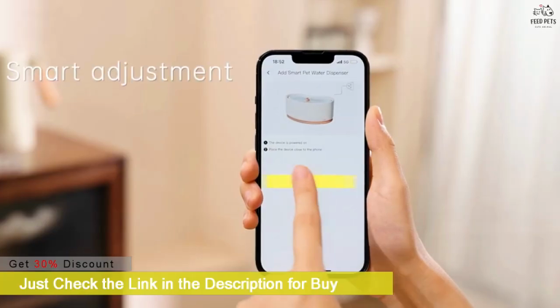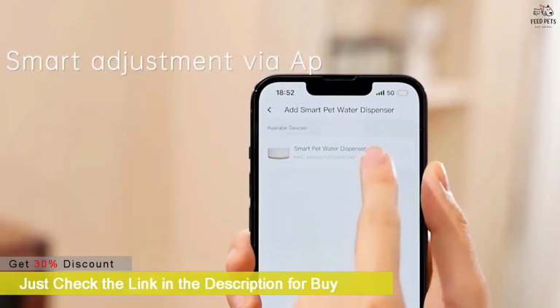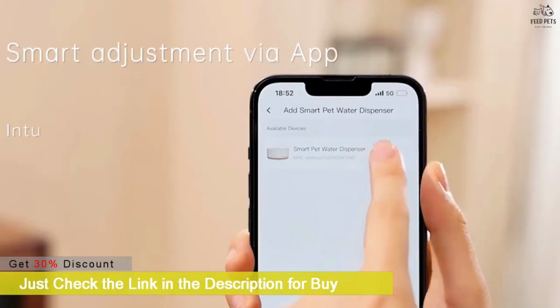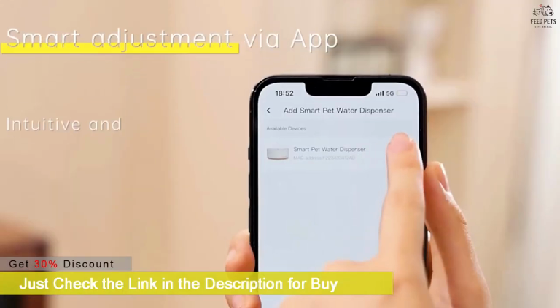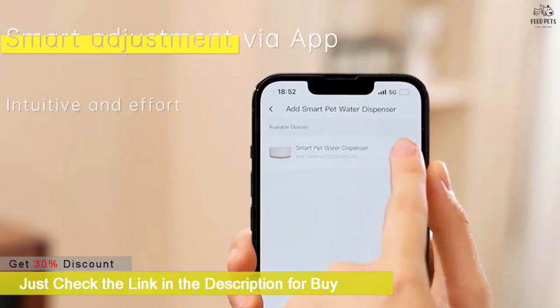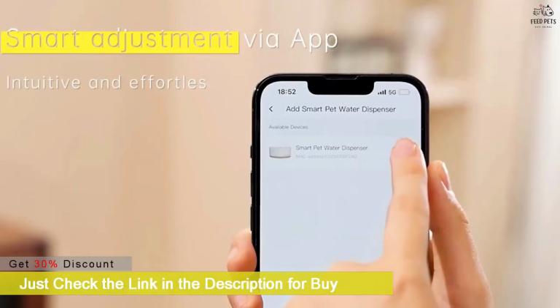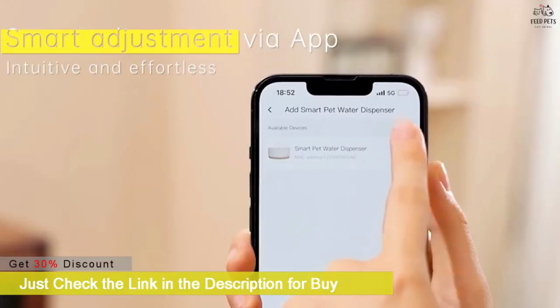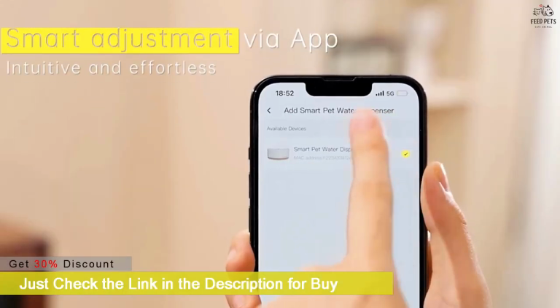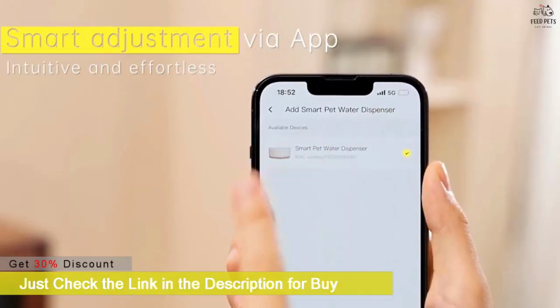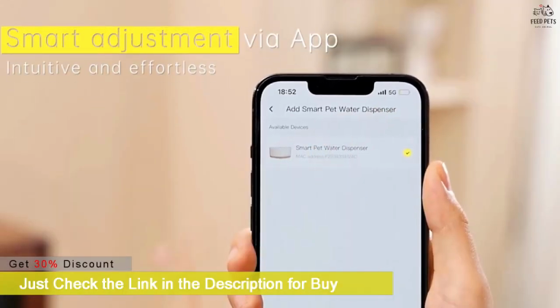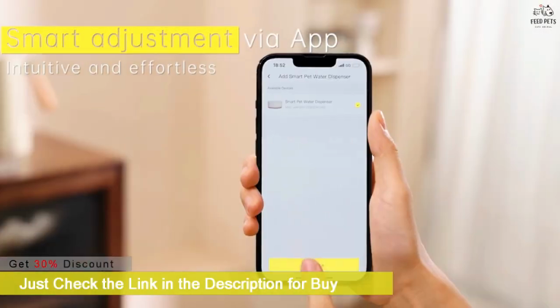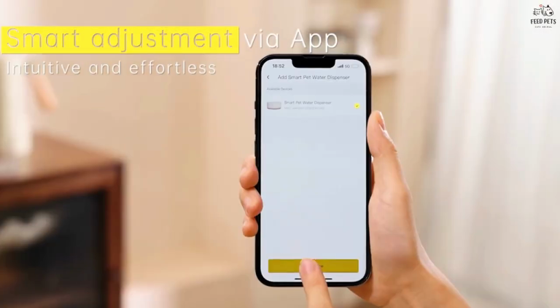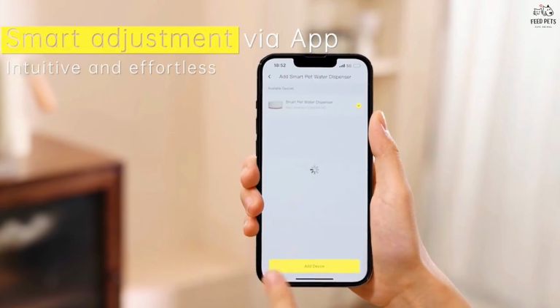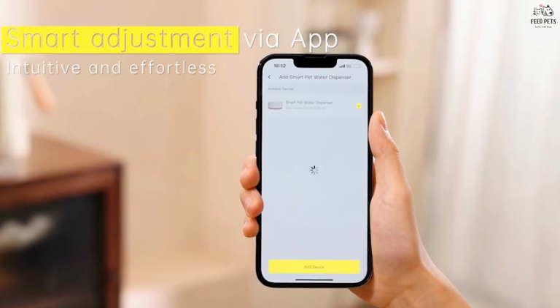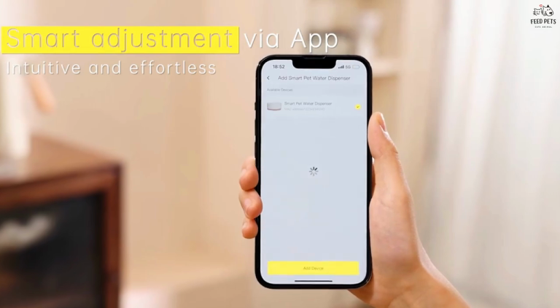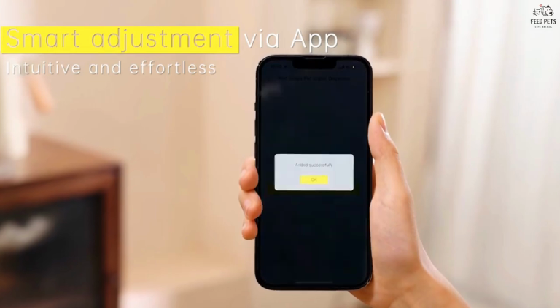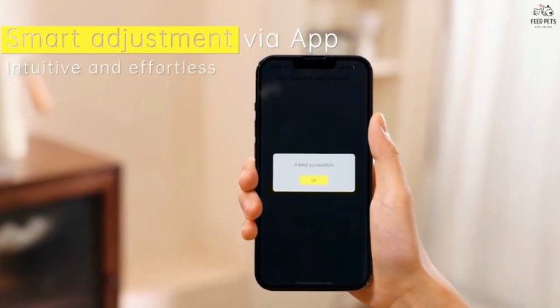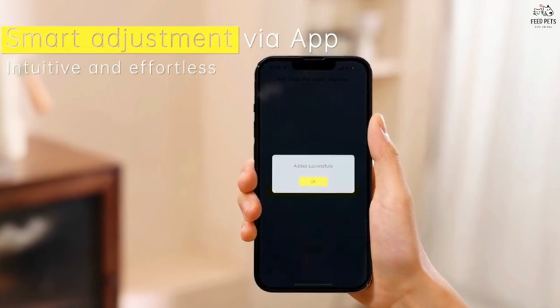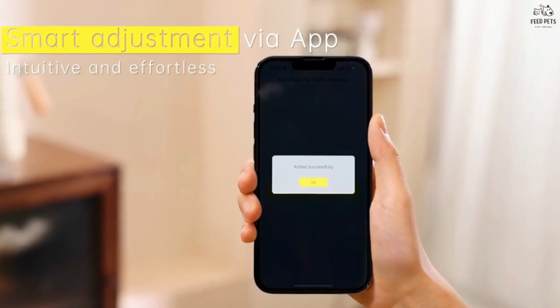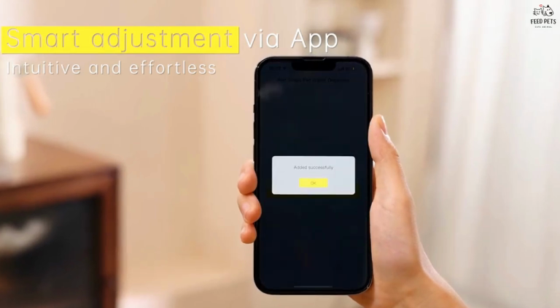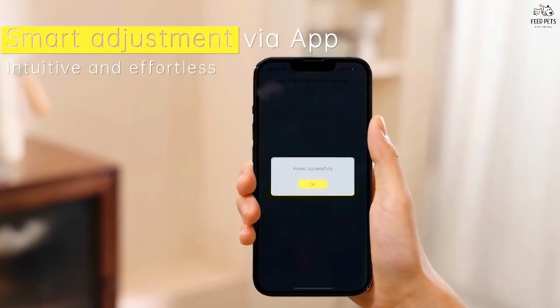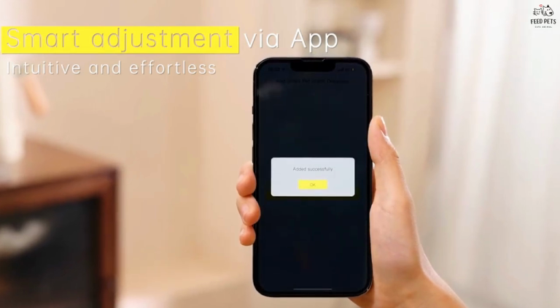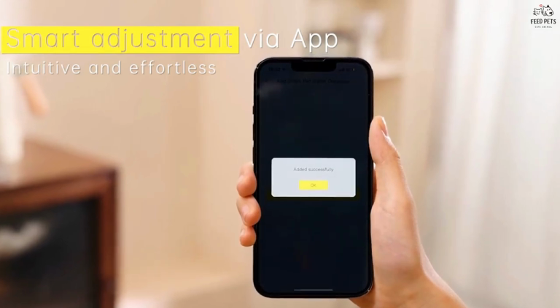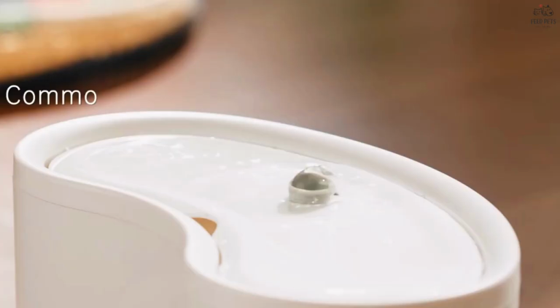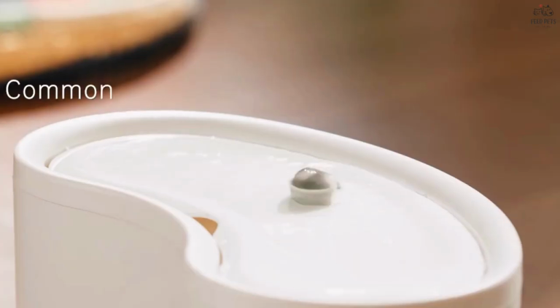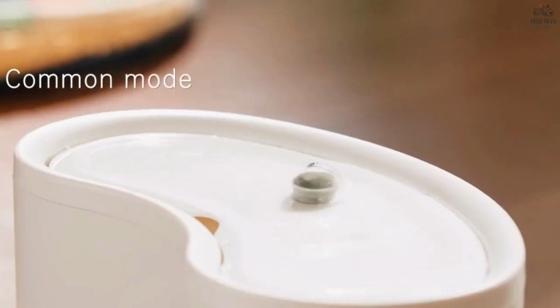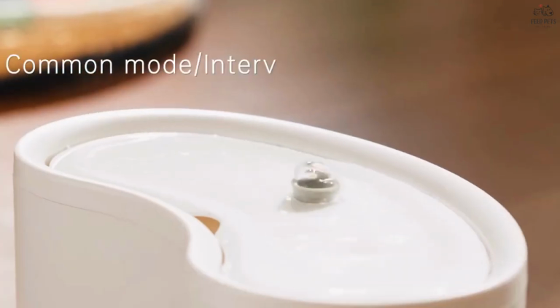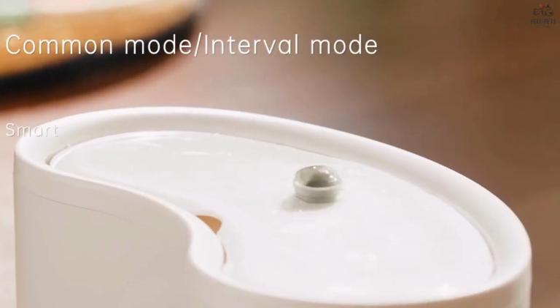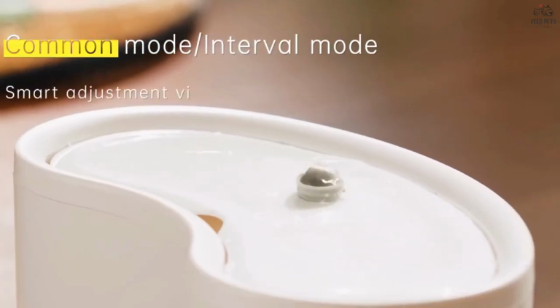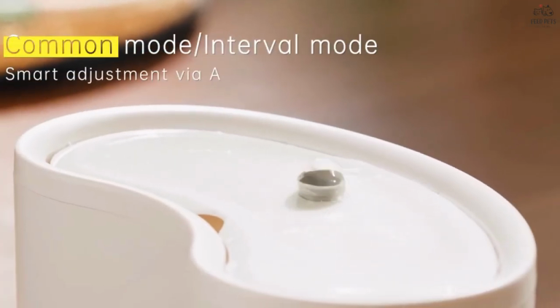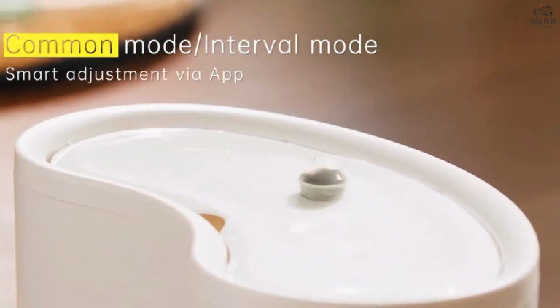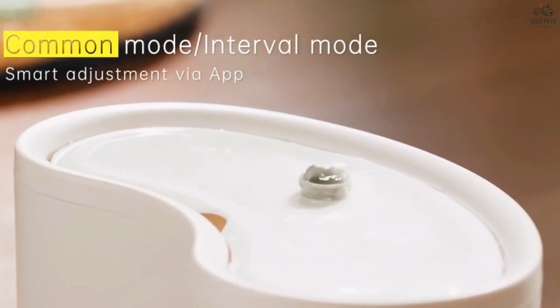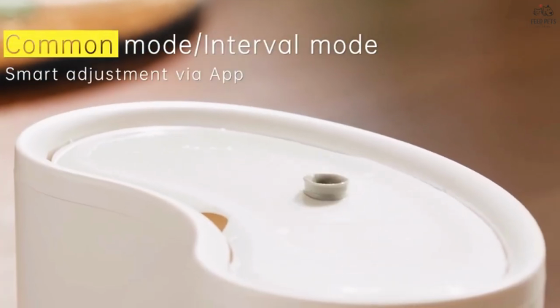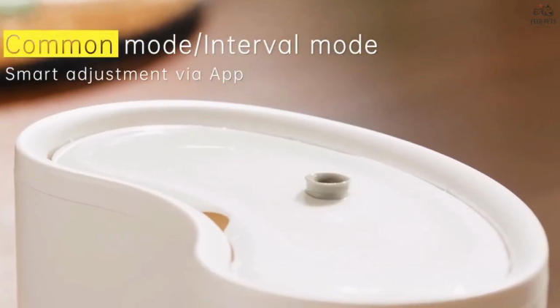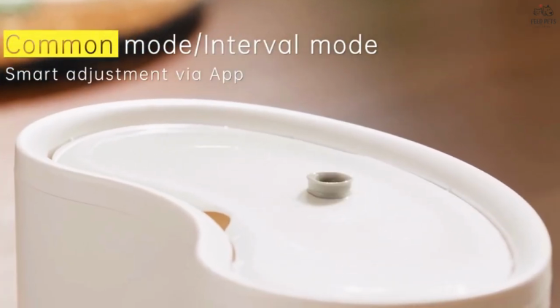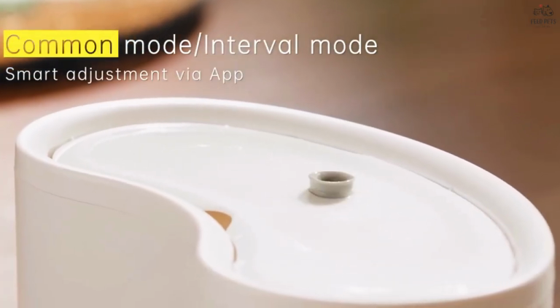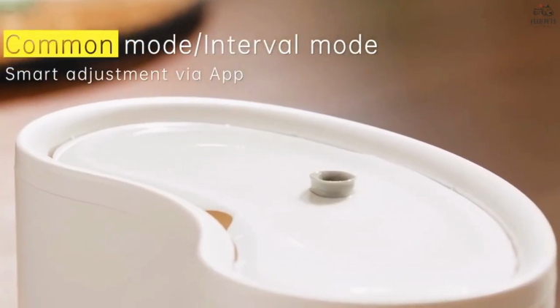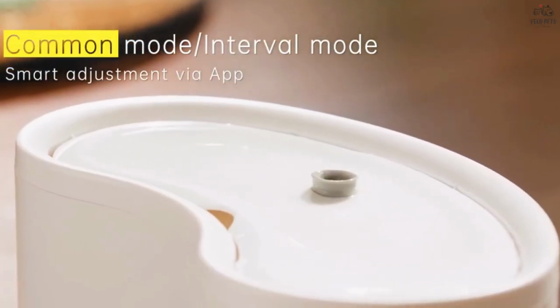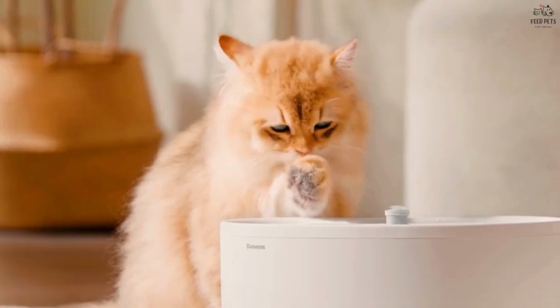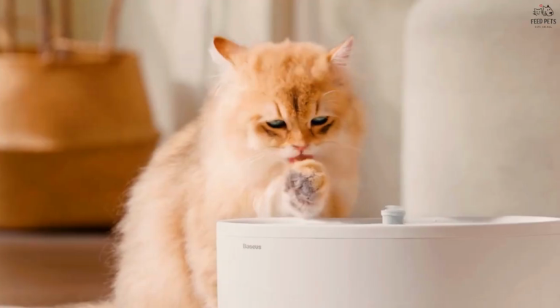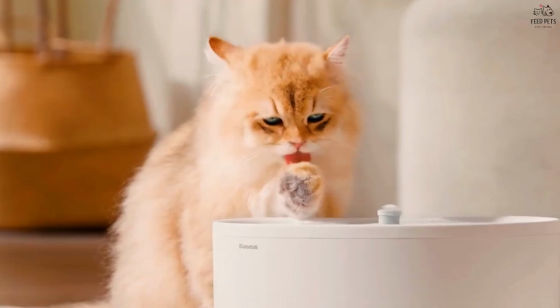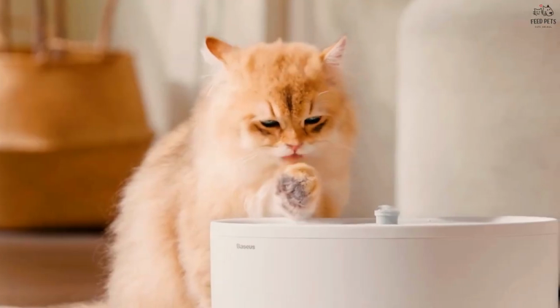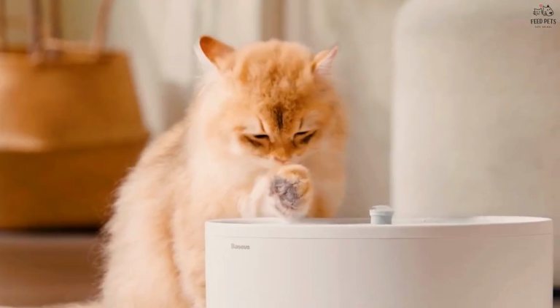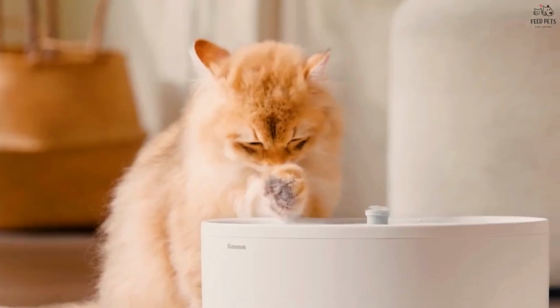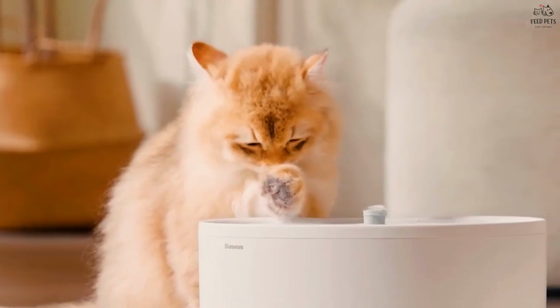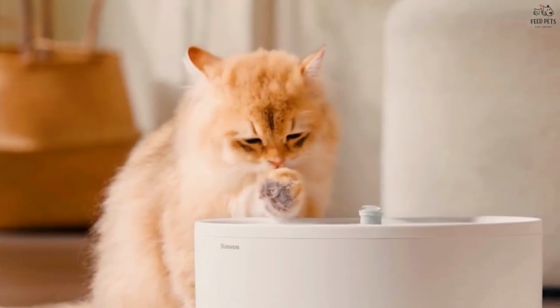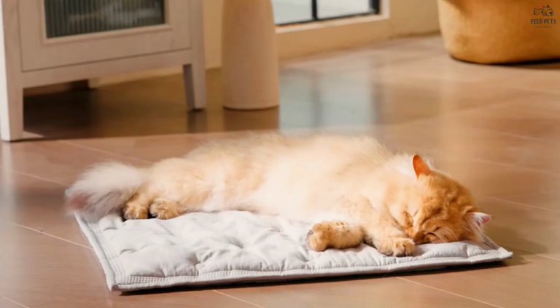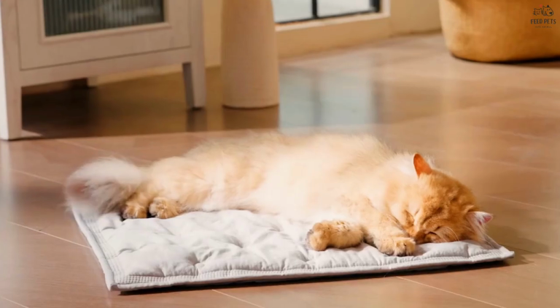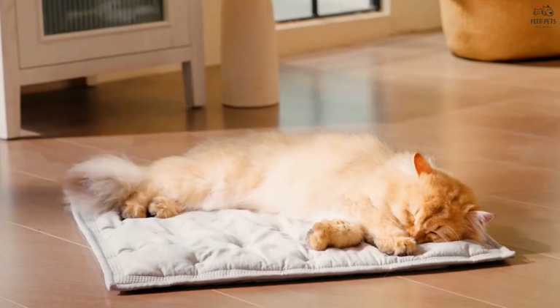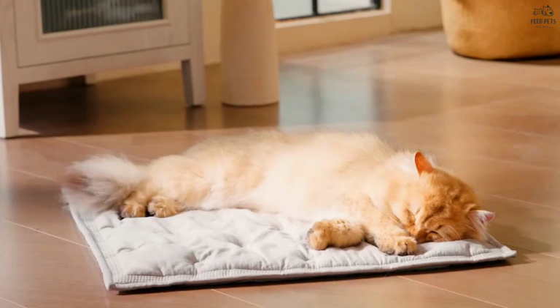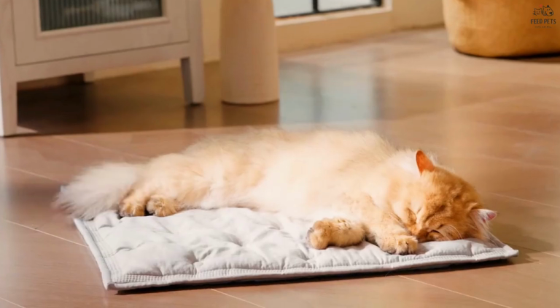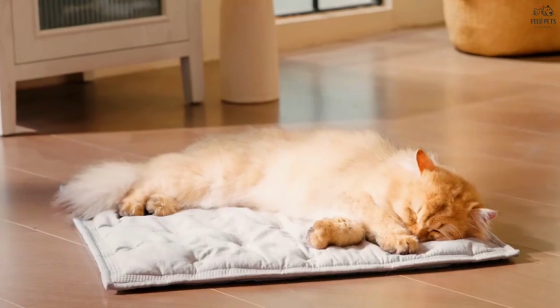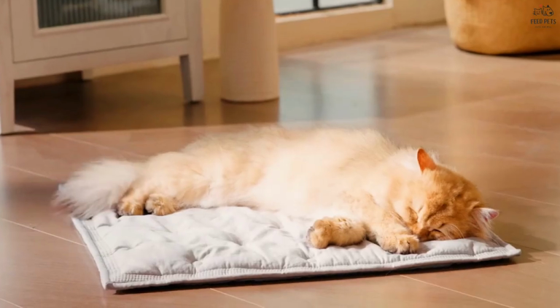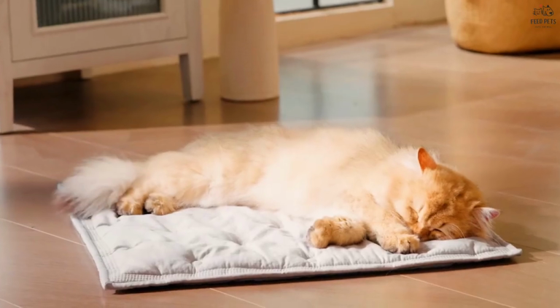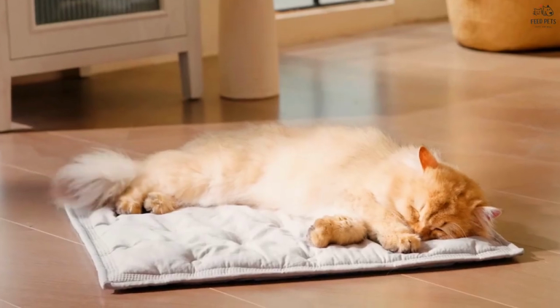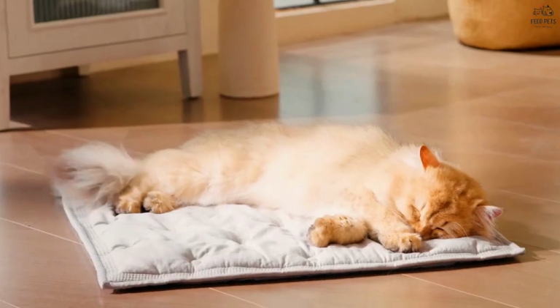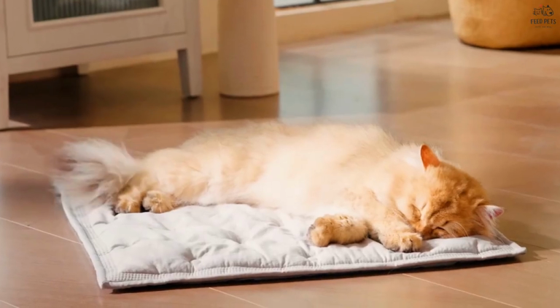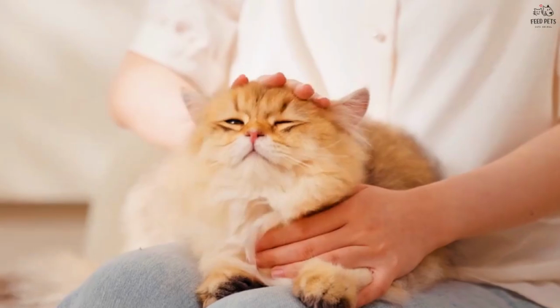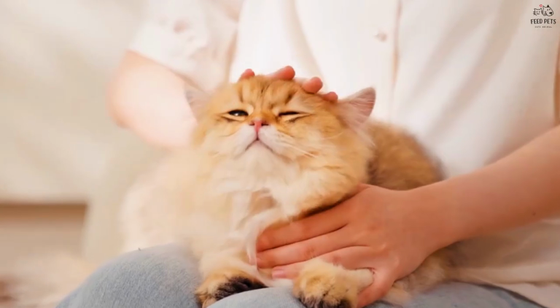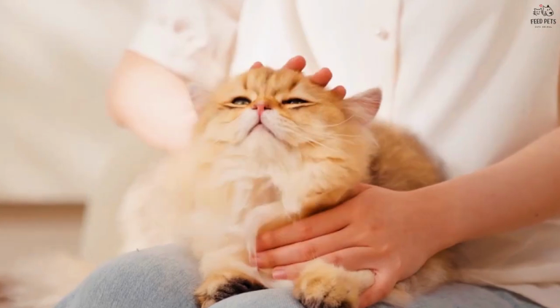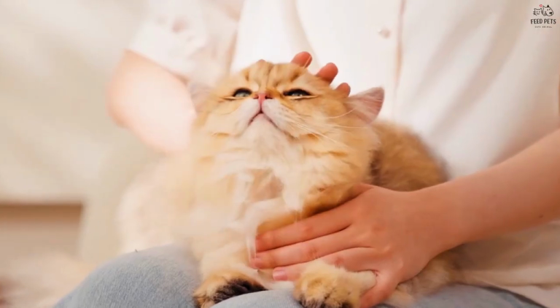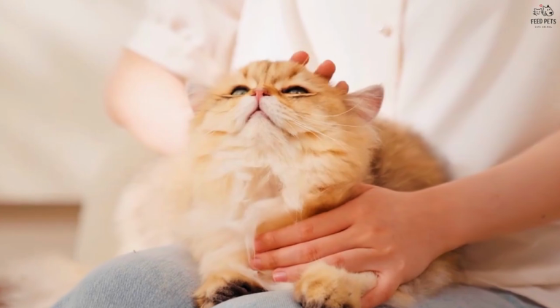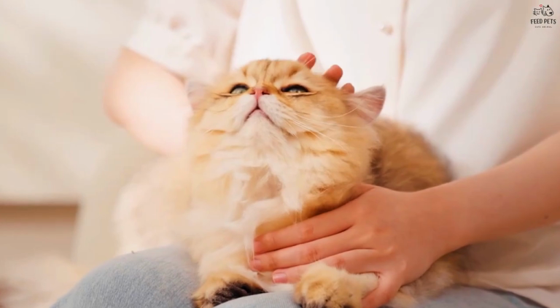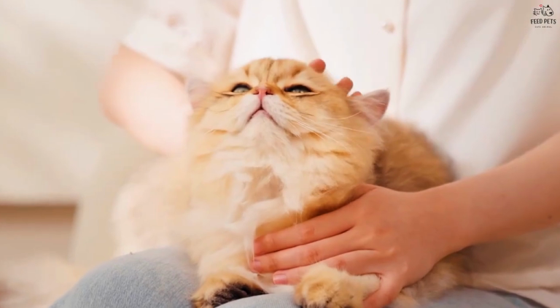You can switch the fountain on and off, switch the water spray mode, and even receive reminders for filter replacements and water shortages.